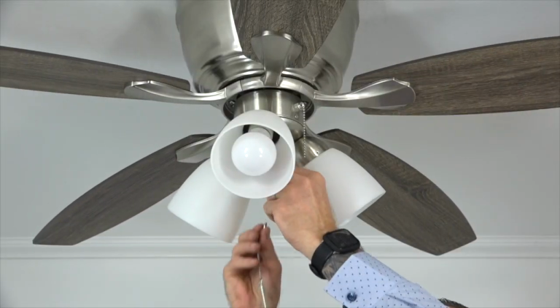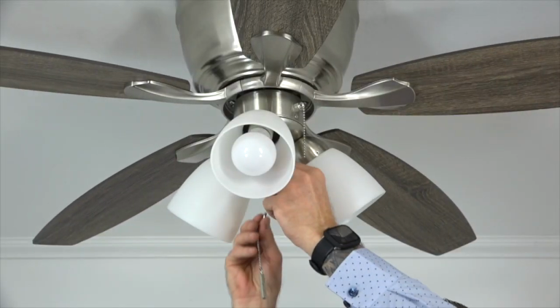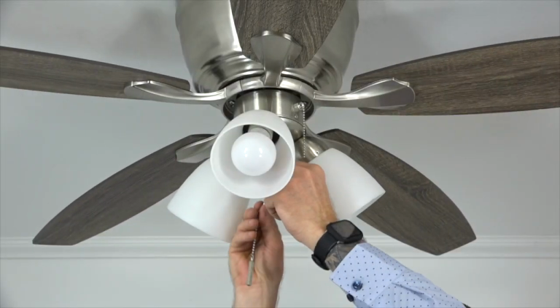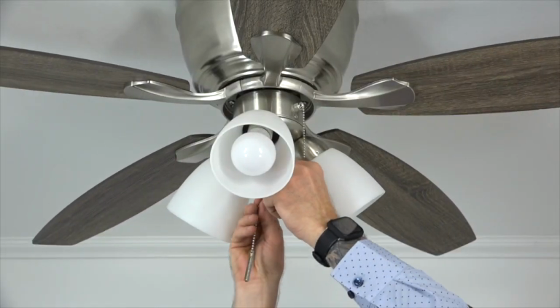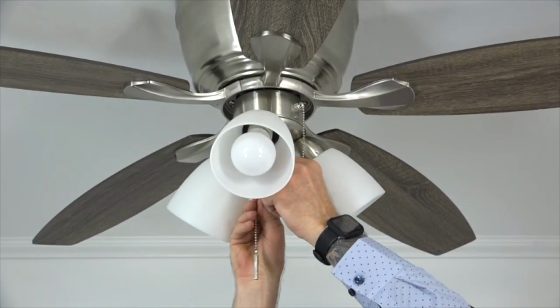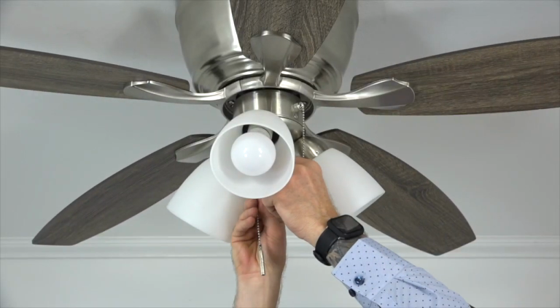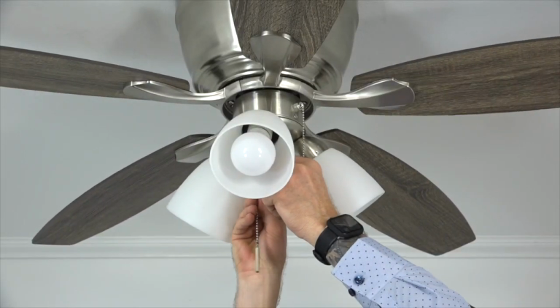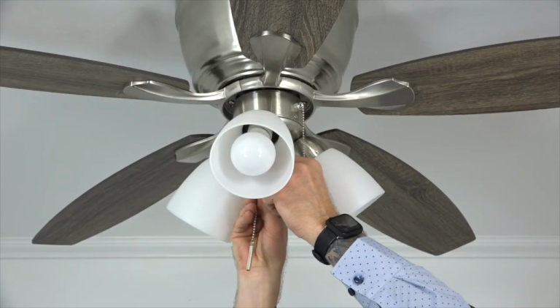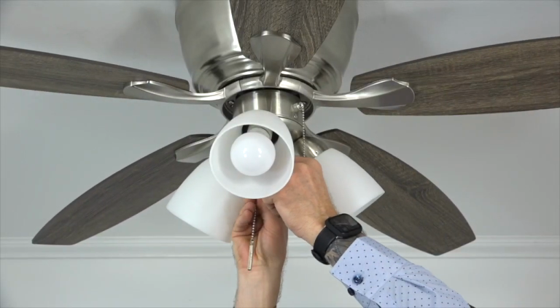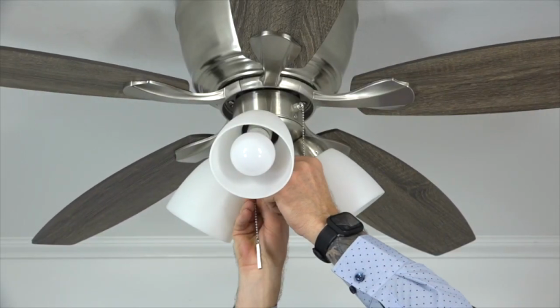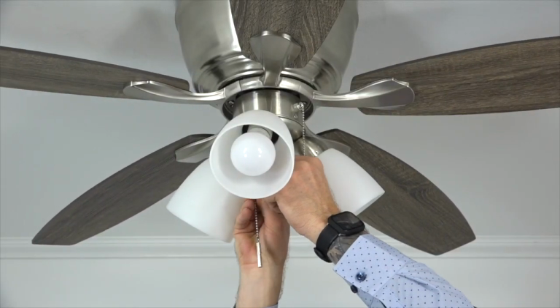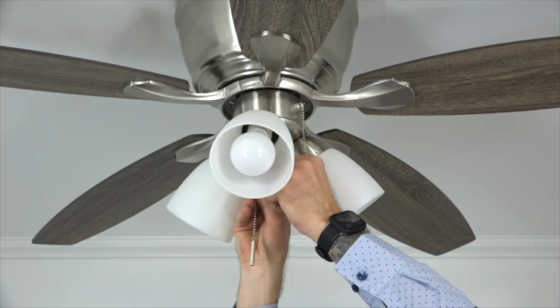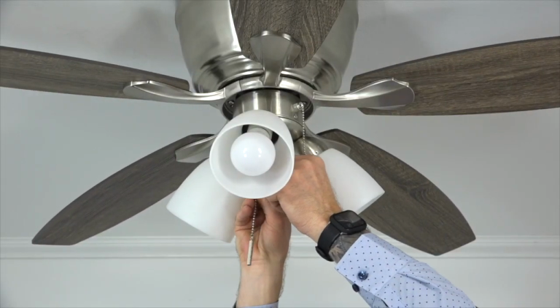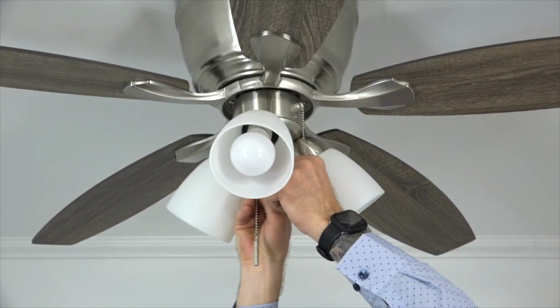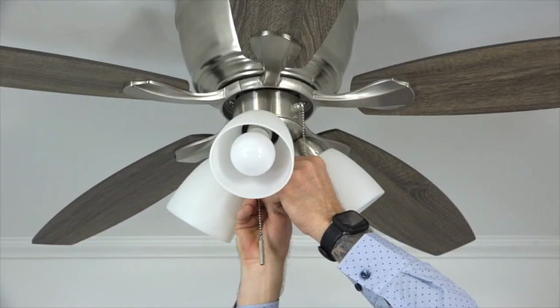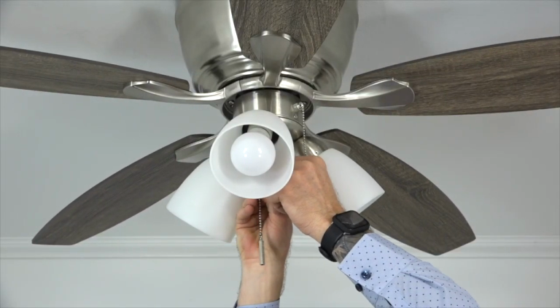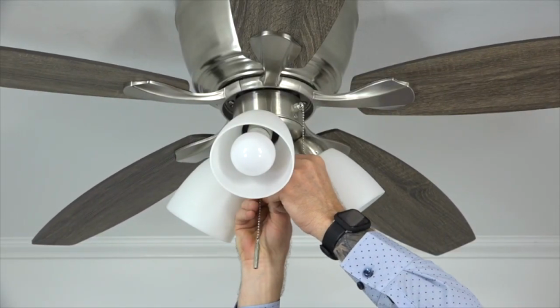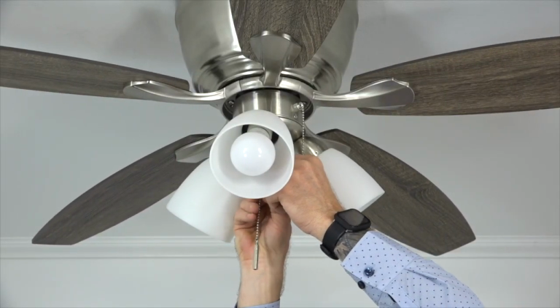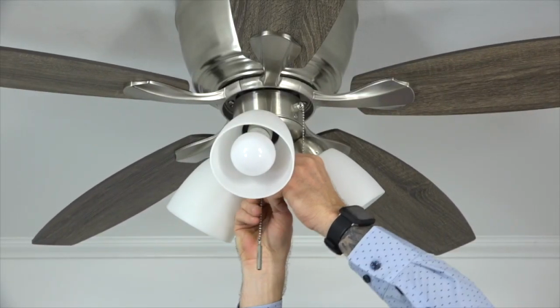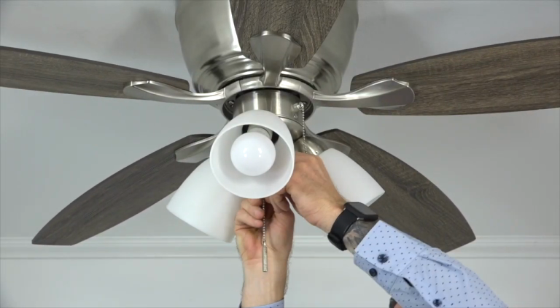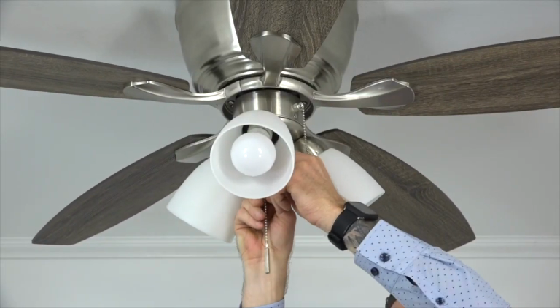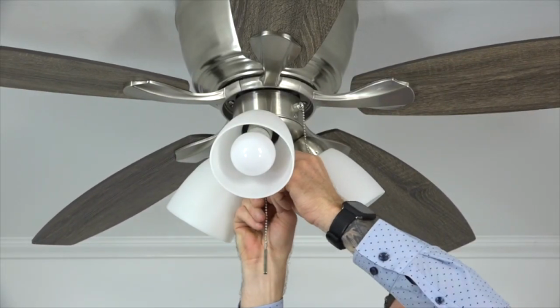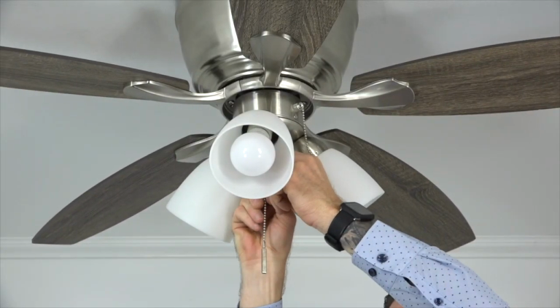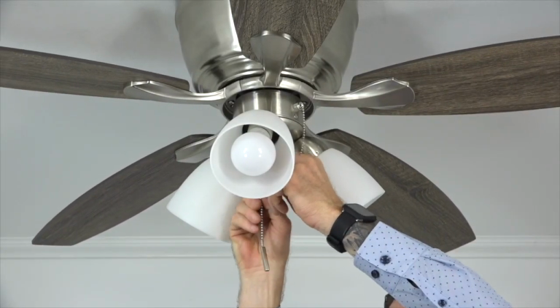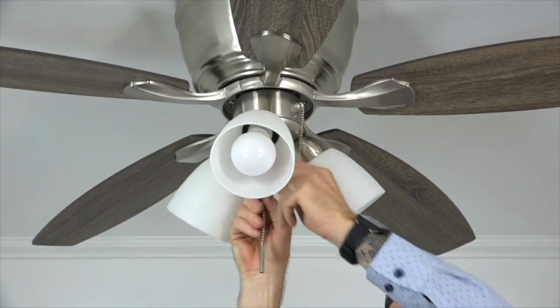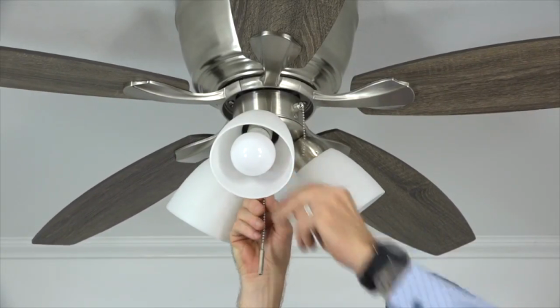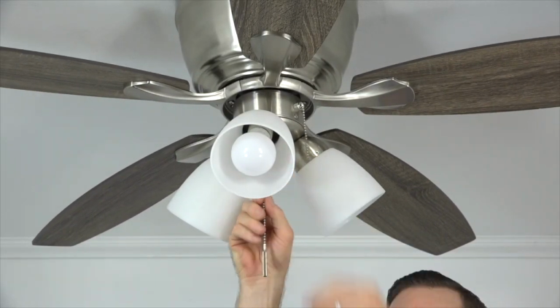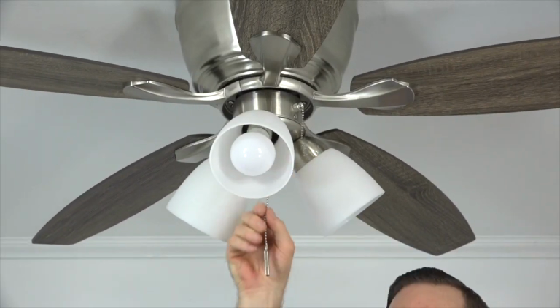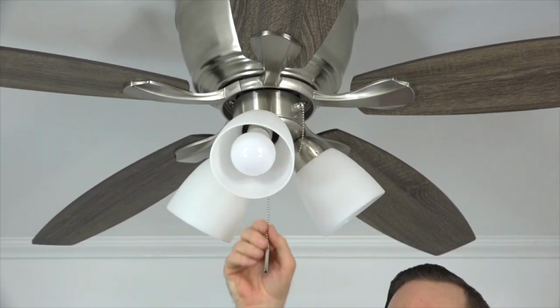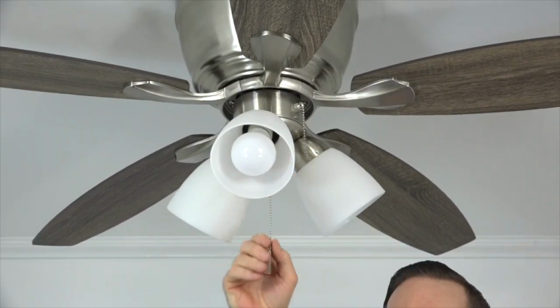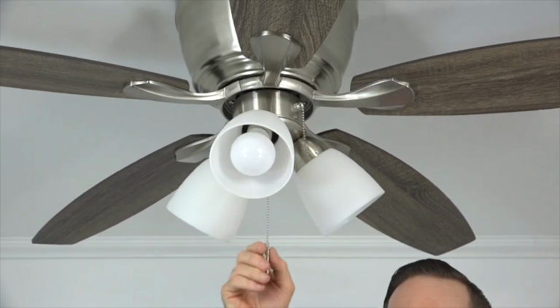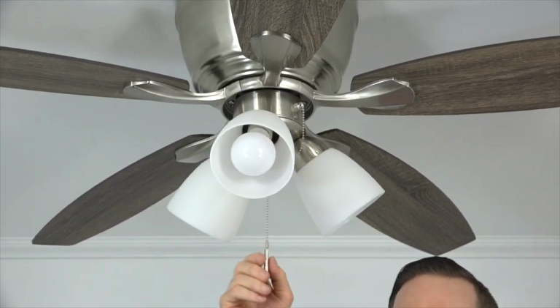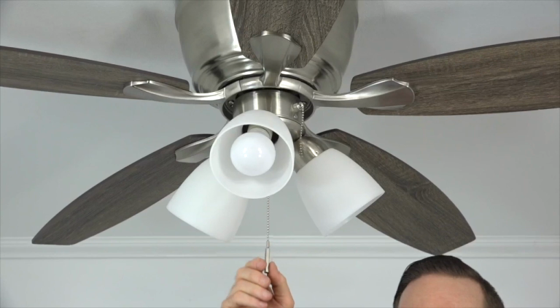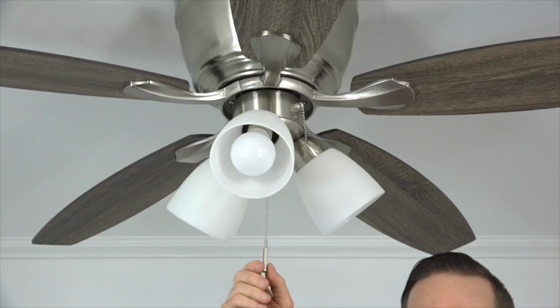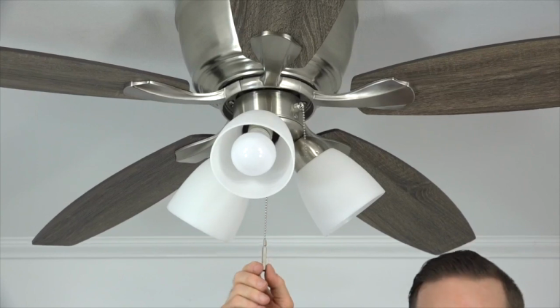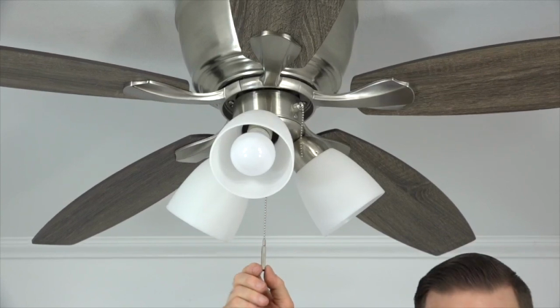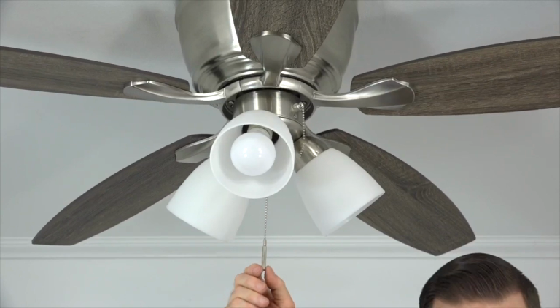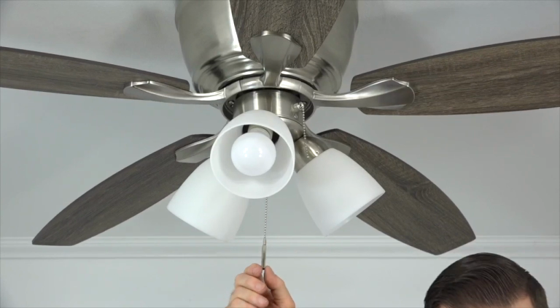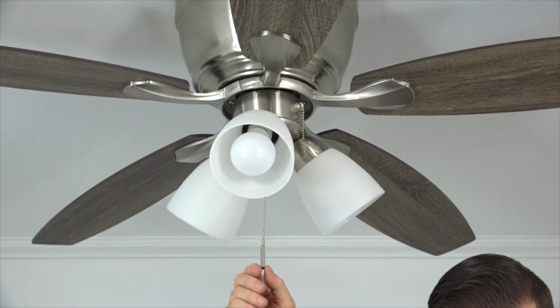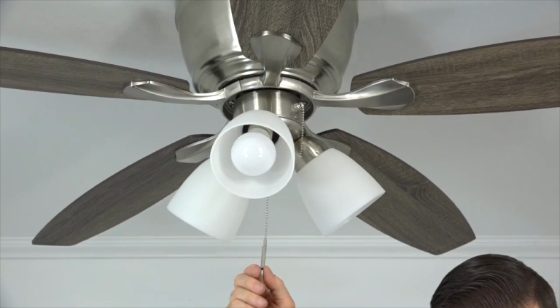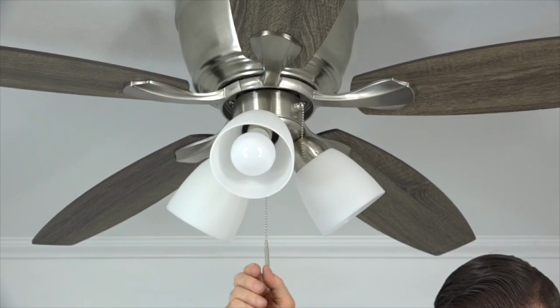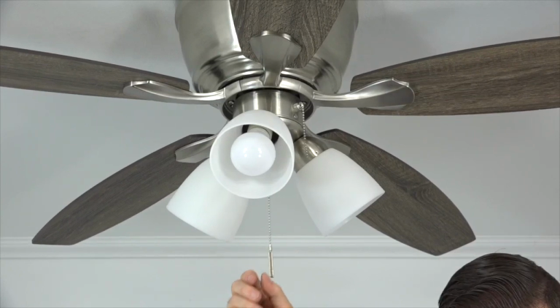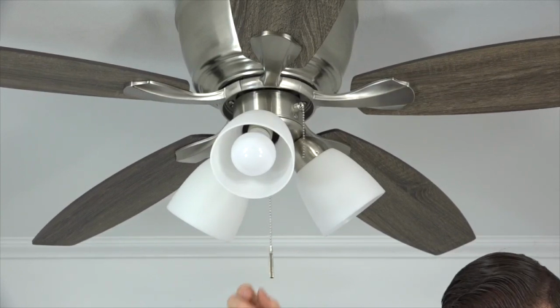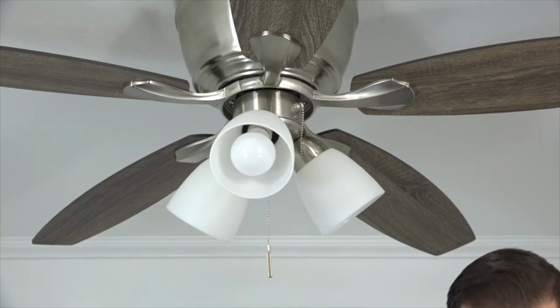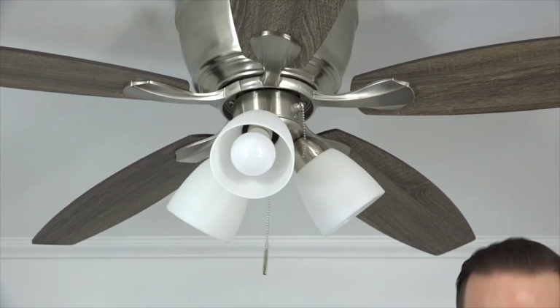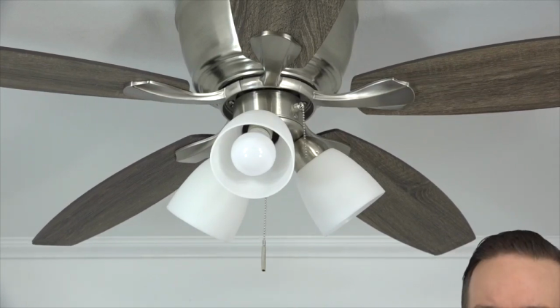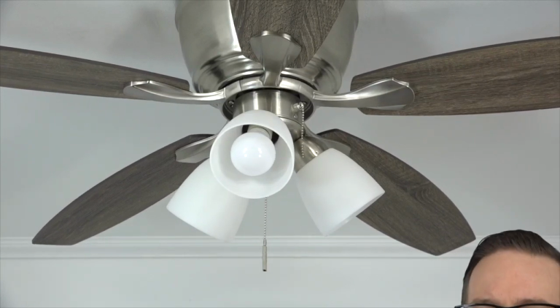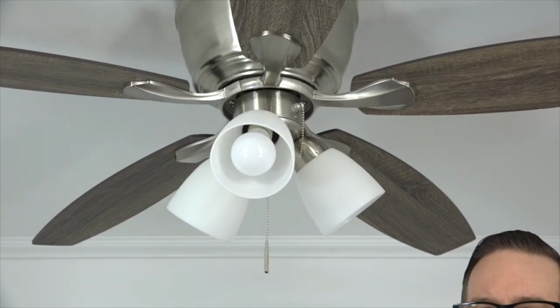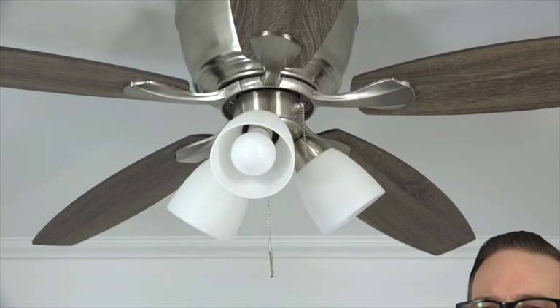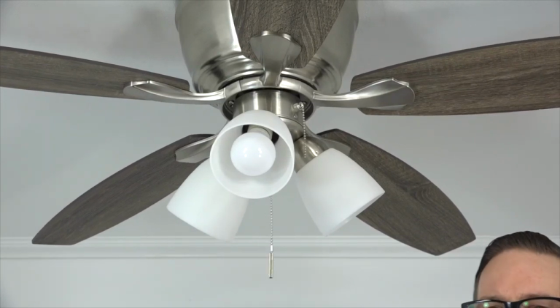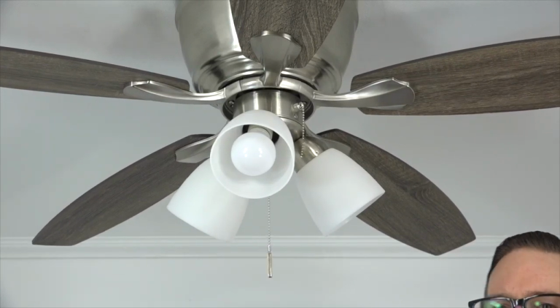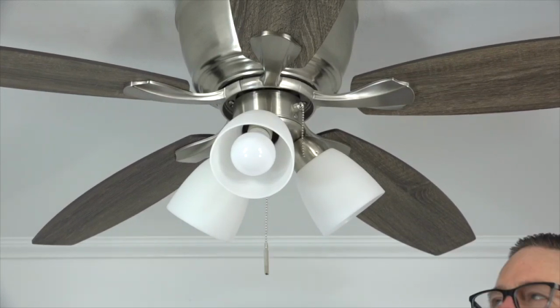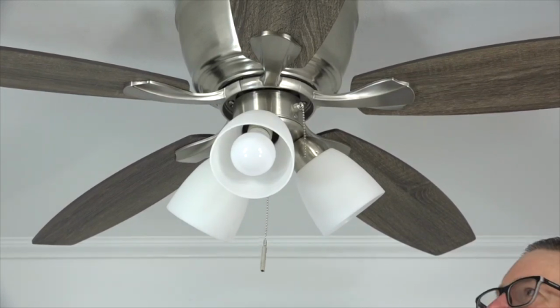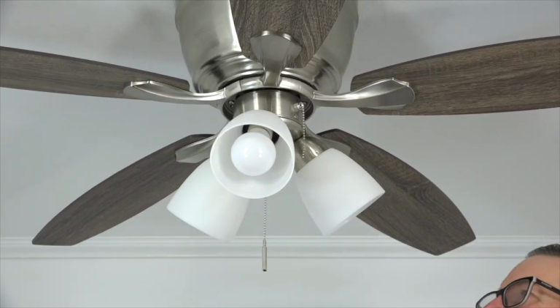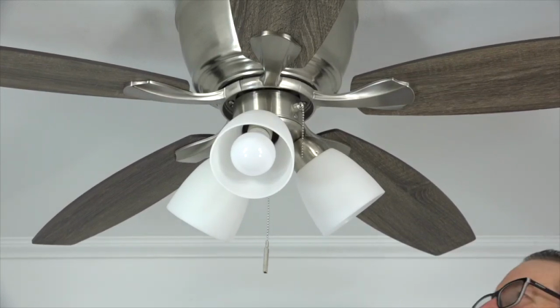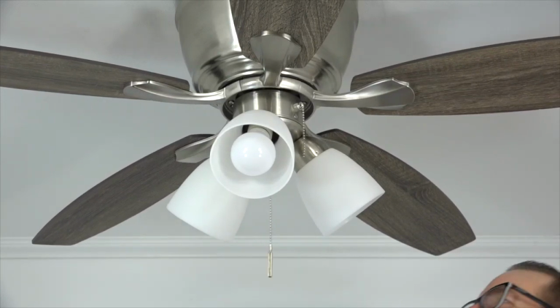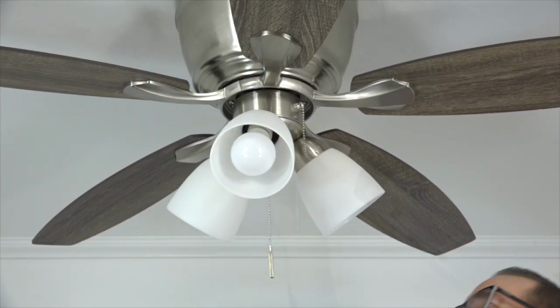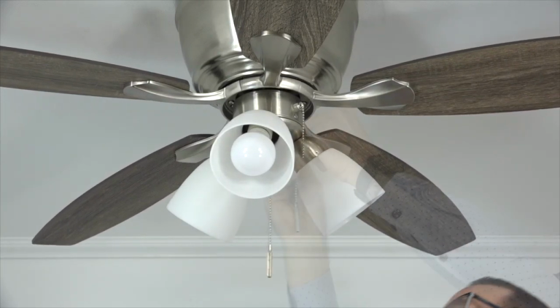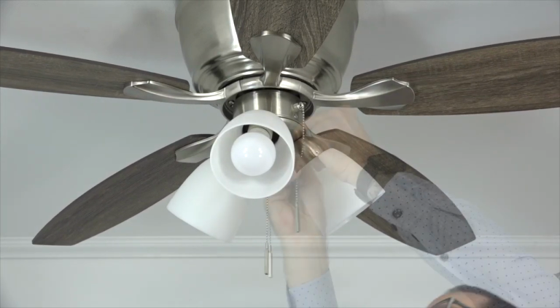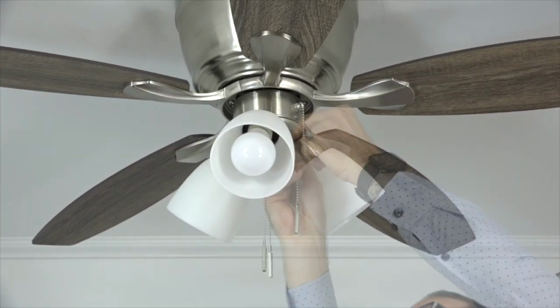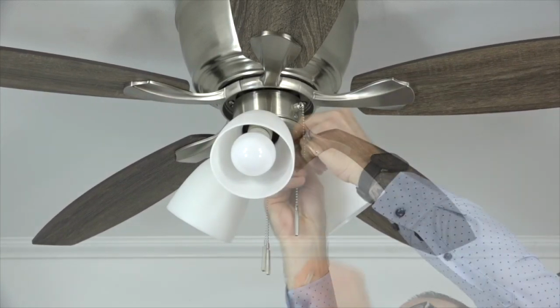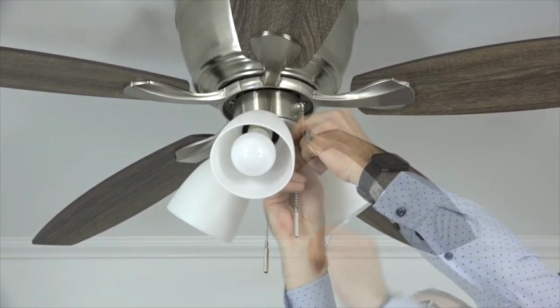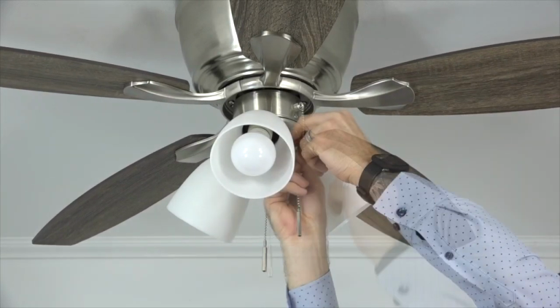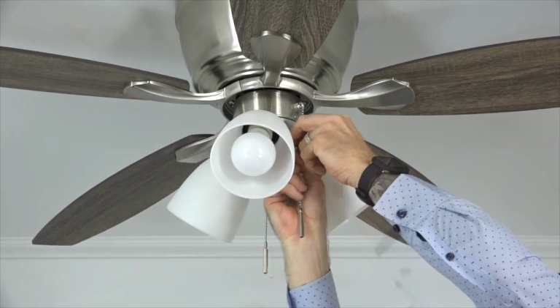The pull chain extensions are located in the hardware pack and easily snap onto the ends of the fan's pull chains. Attach both pull chain extensions.